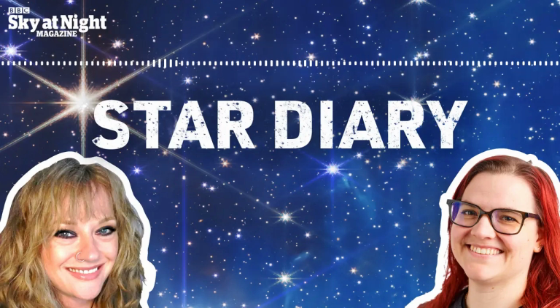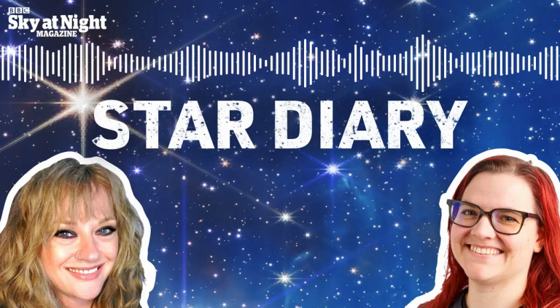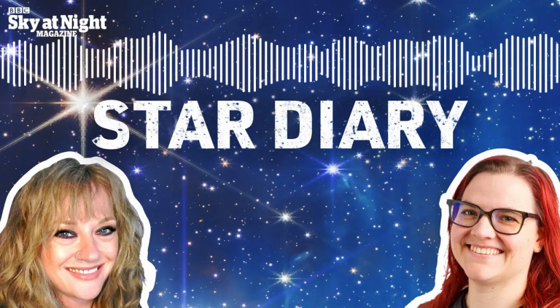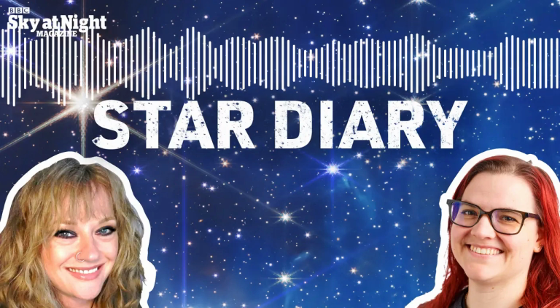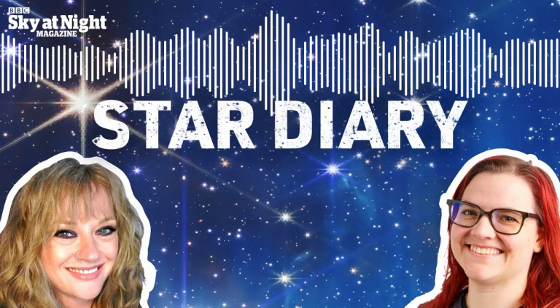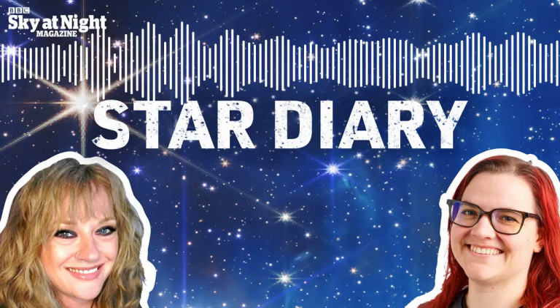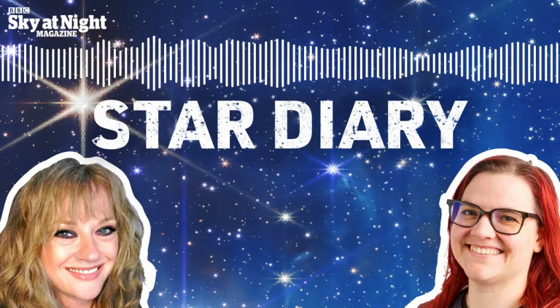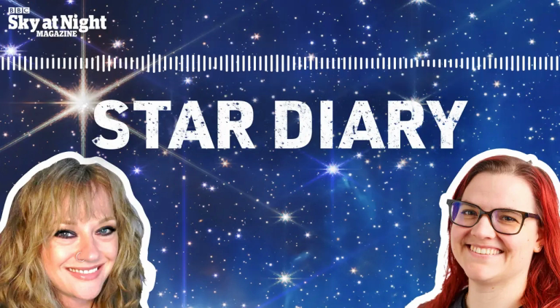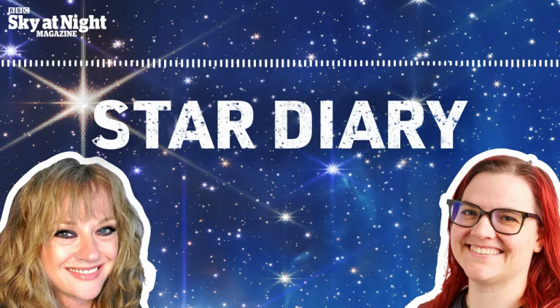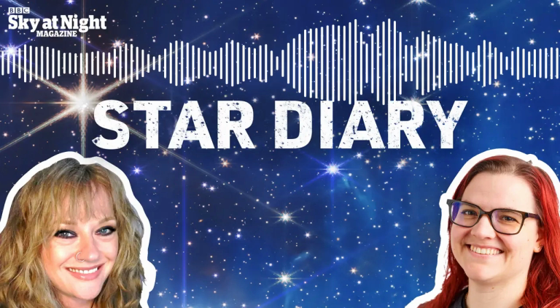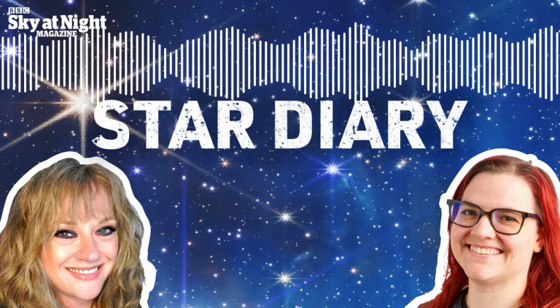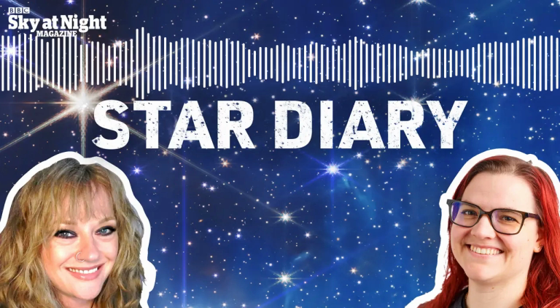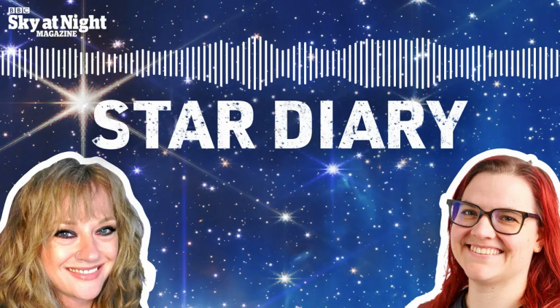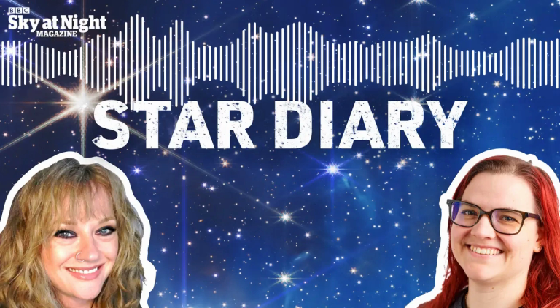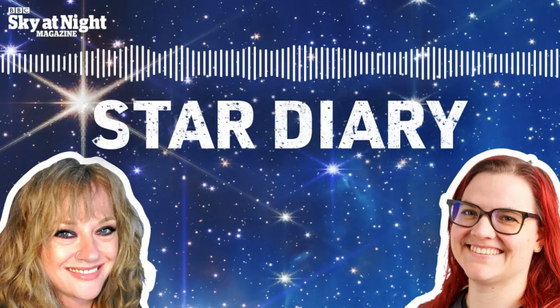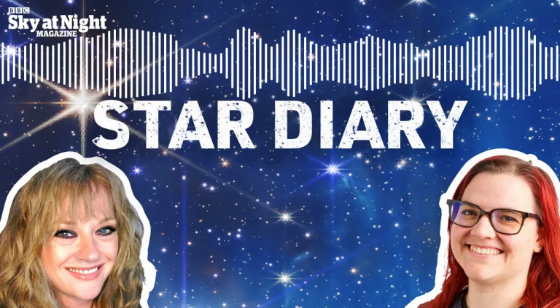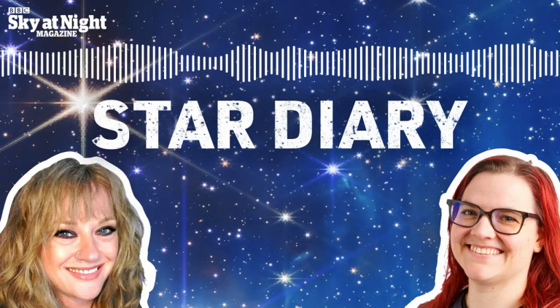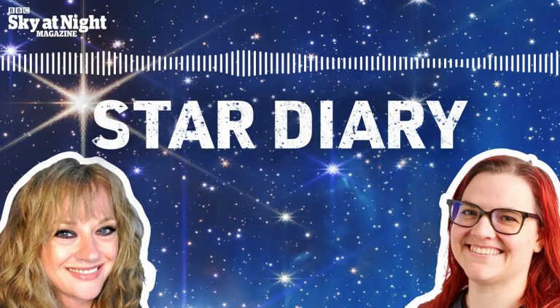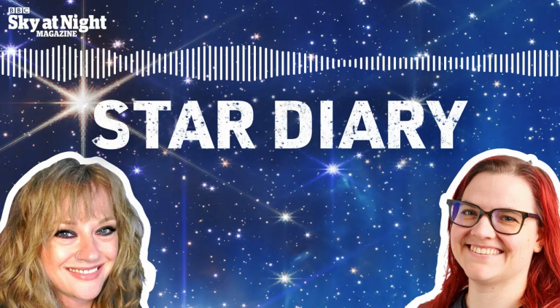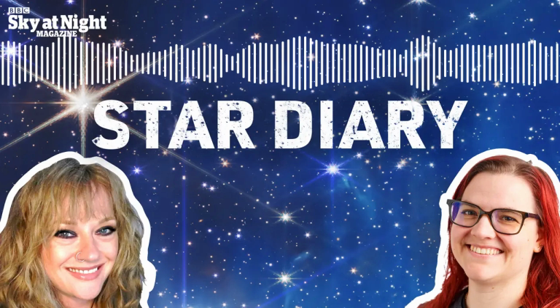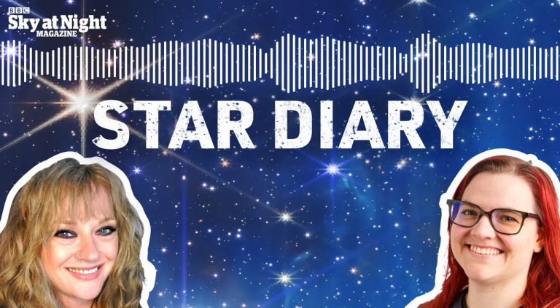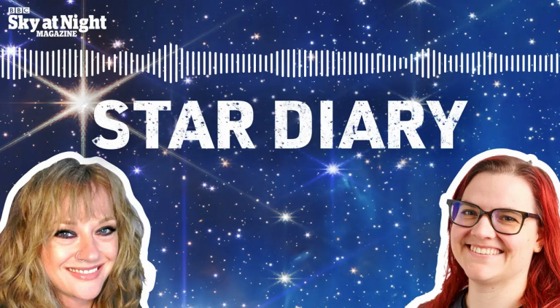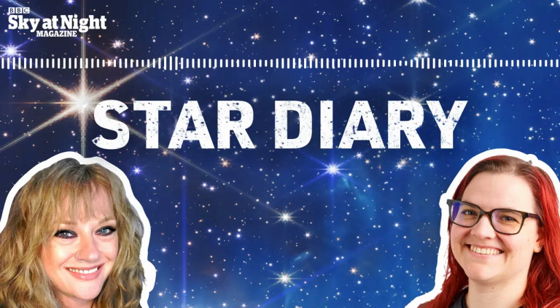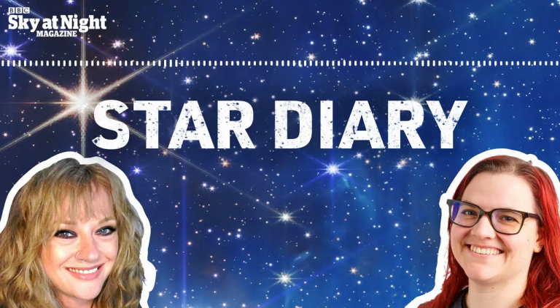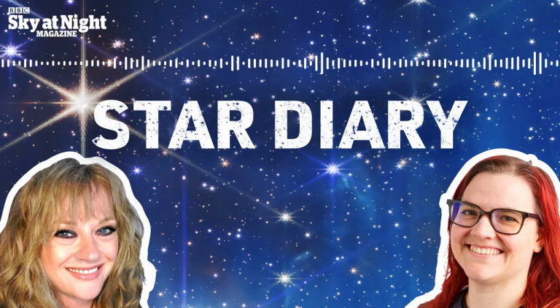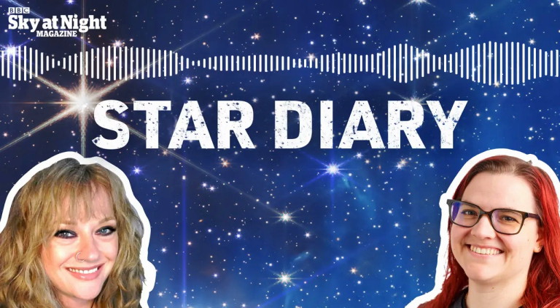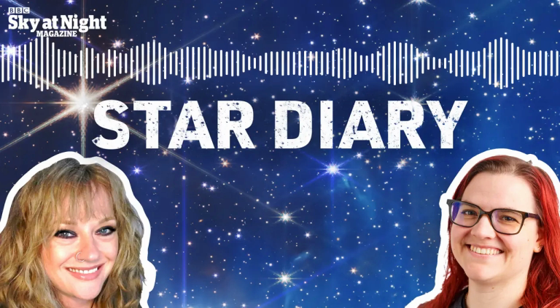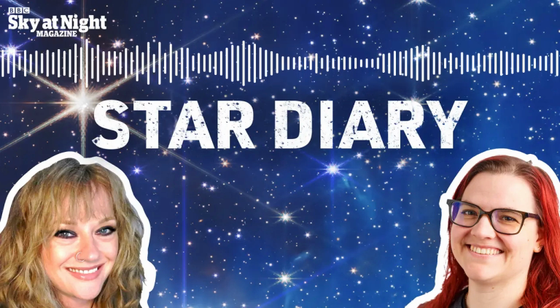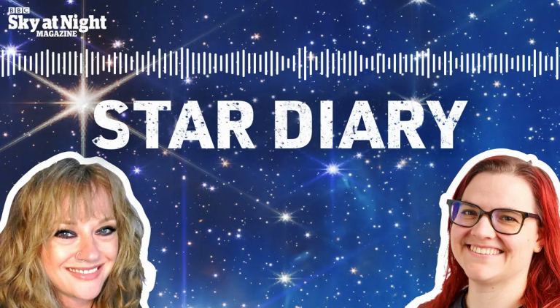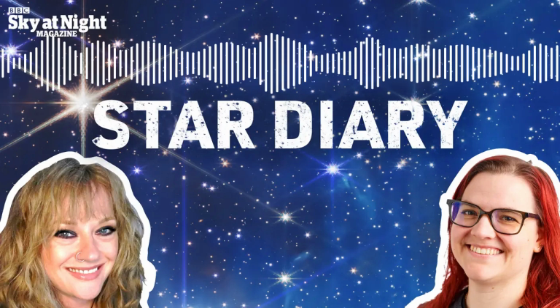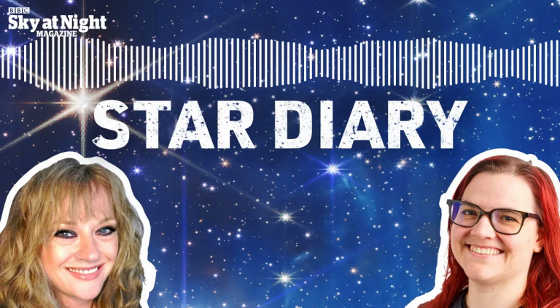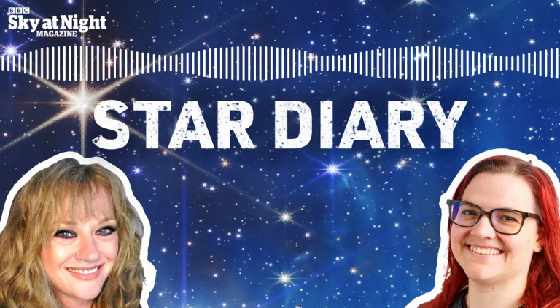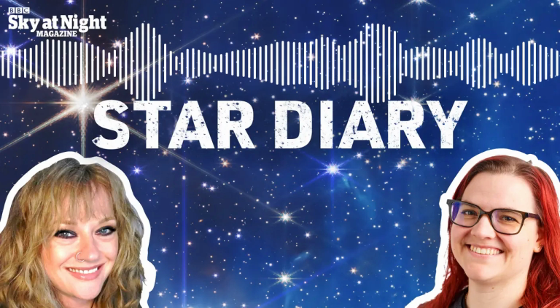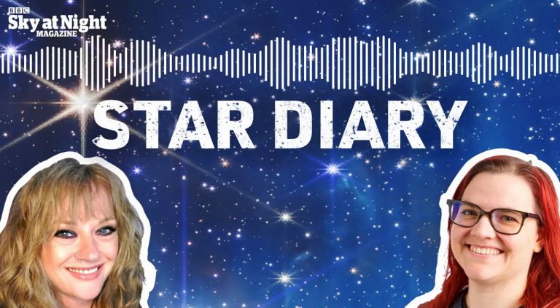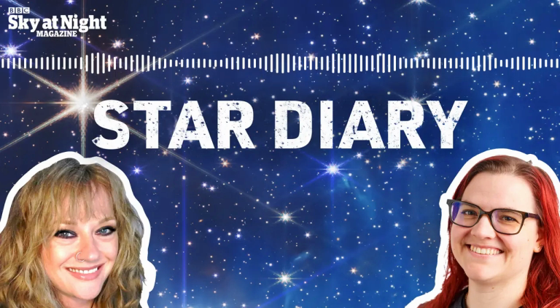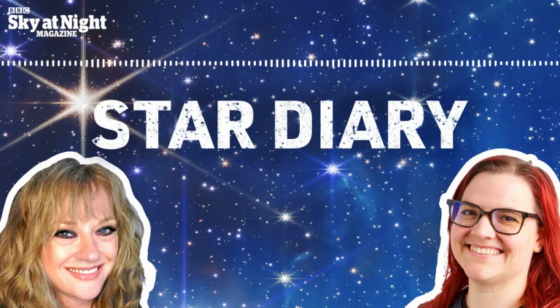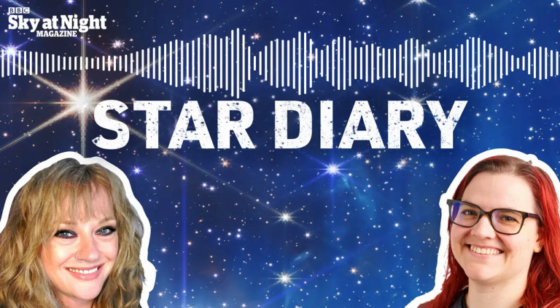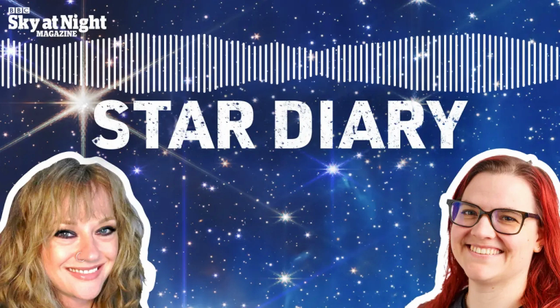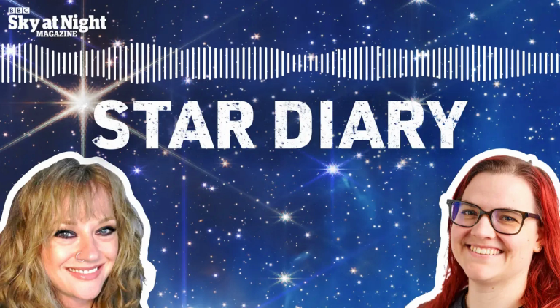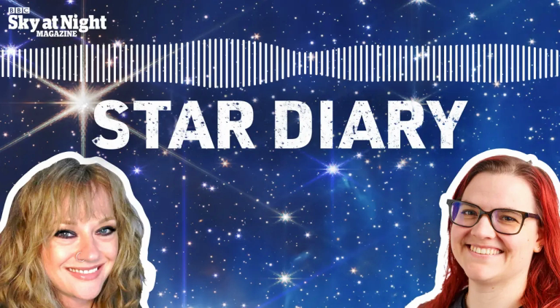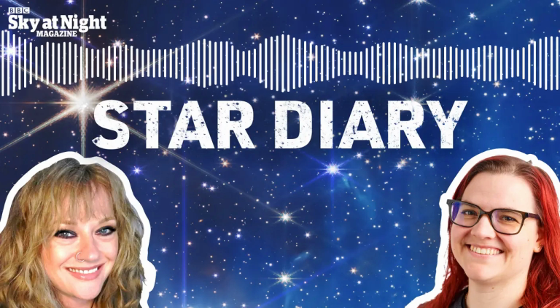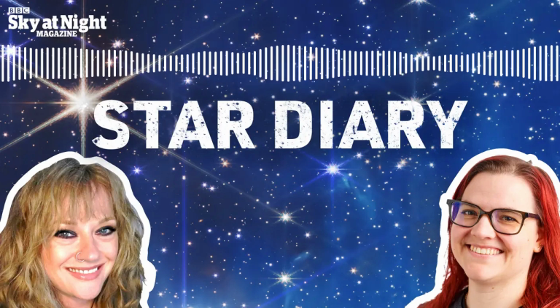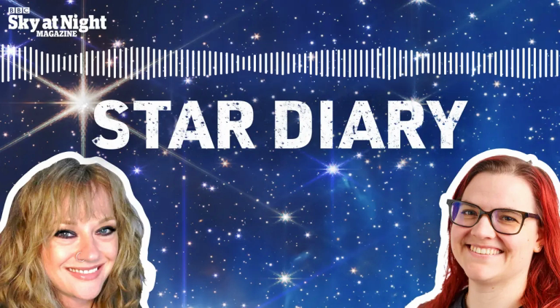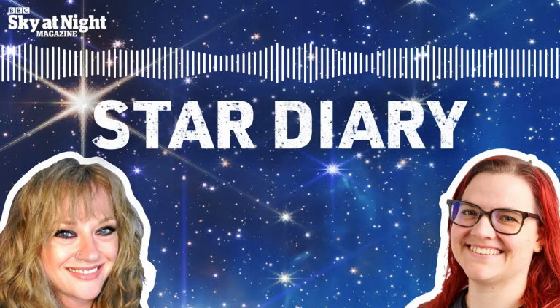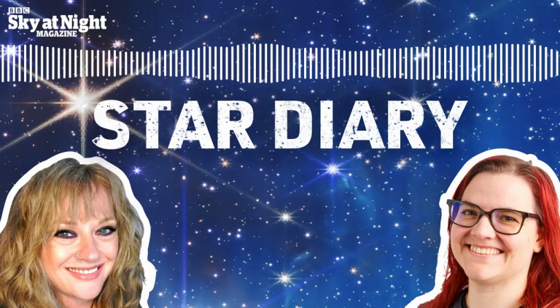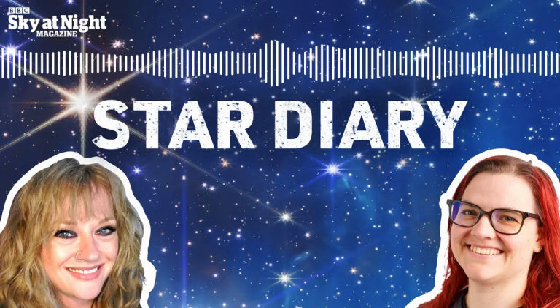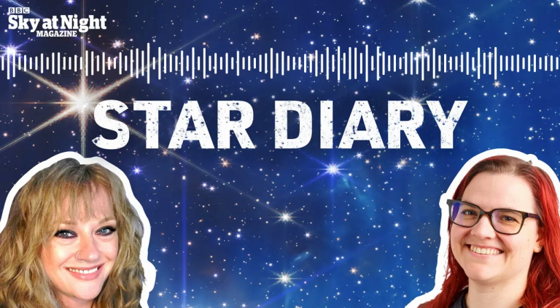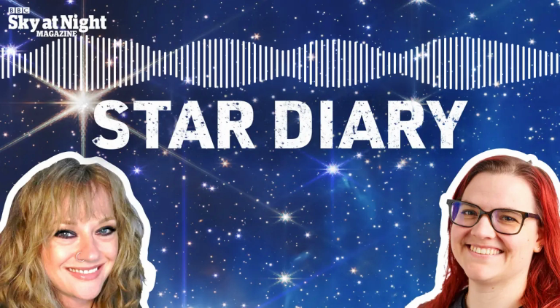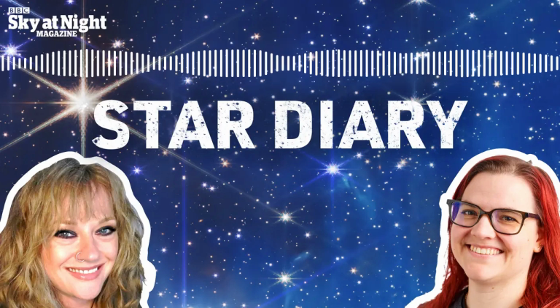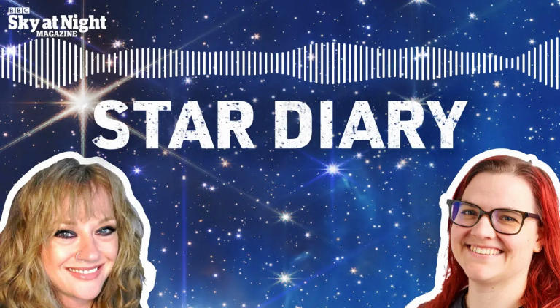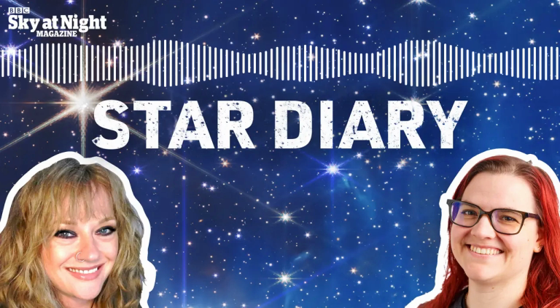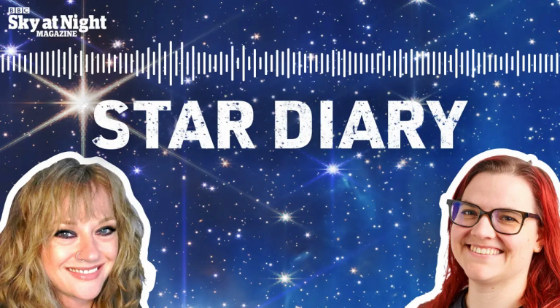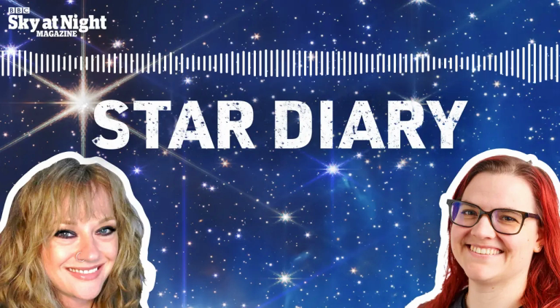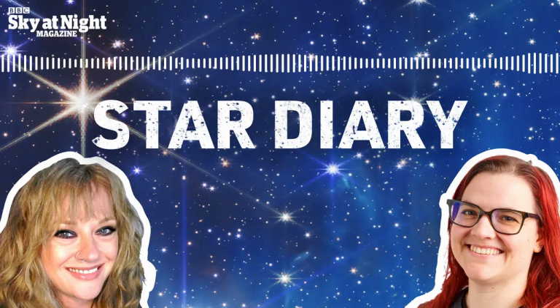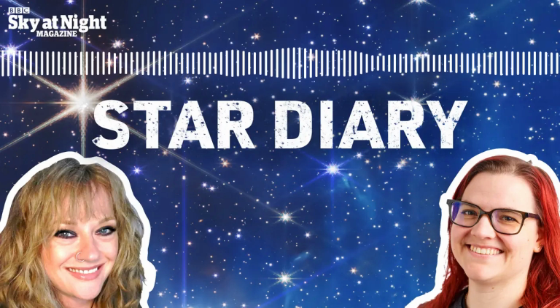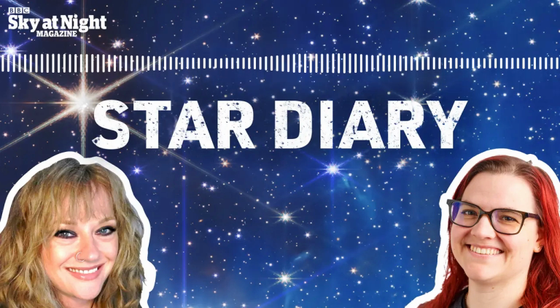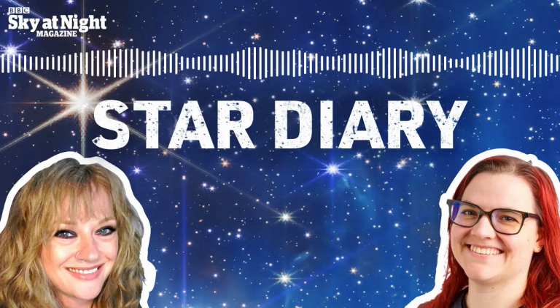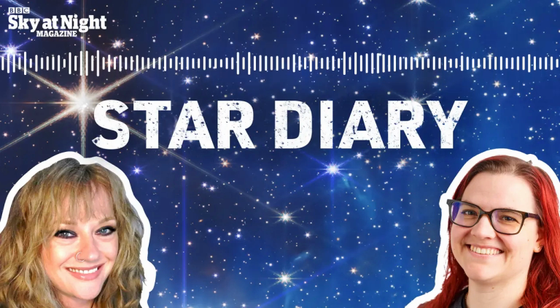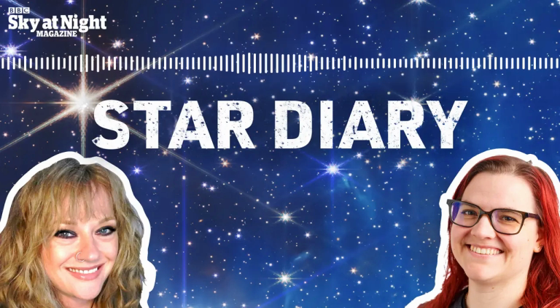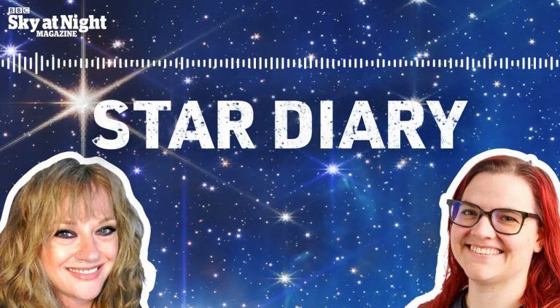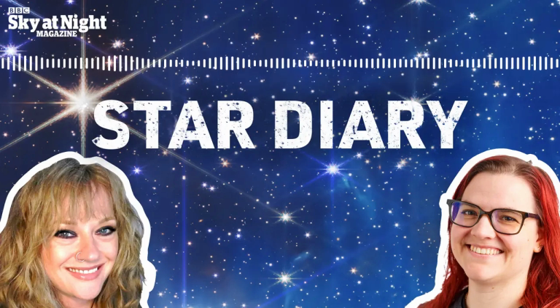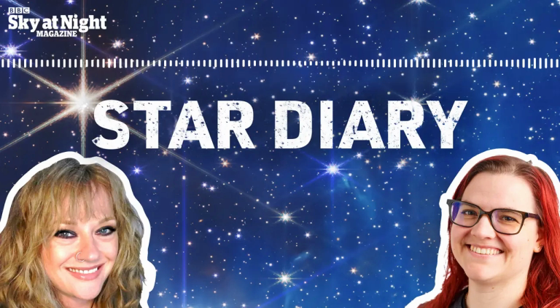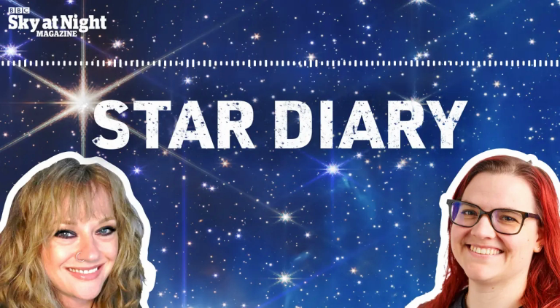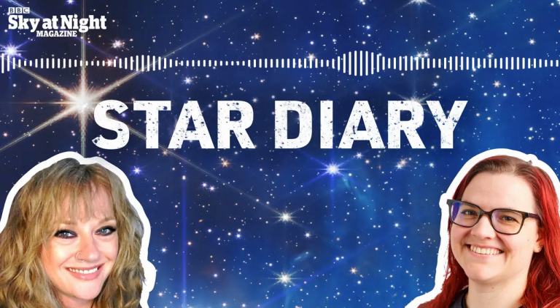I'm Futures Editor Ezzie Pearson, and I'm joined this week by astronomy writer Mary McIntyre. Hello Mary. Hi Ezzie. It's great to be back. It's great to have you back. And what do we have to look forward to in this week's night sky?